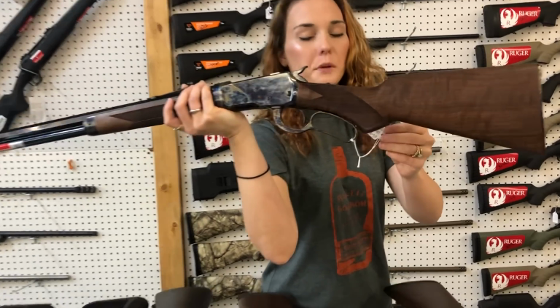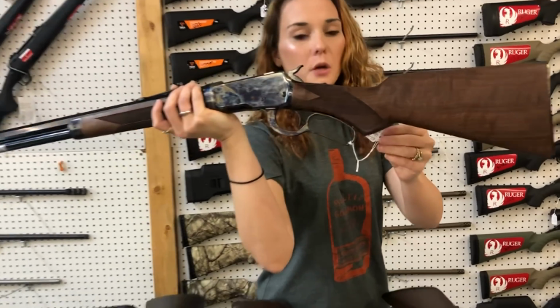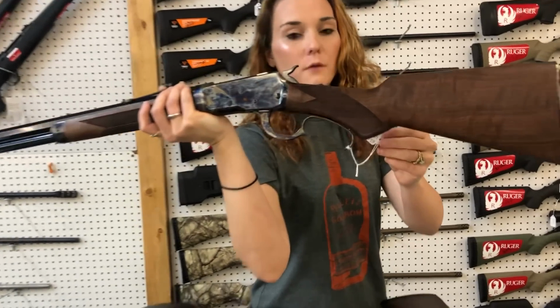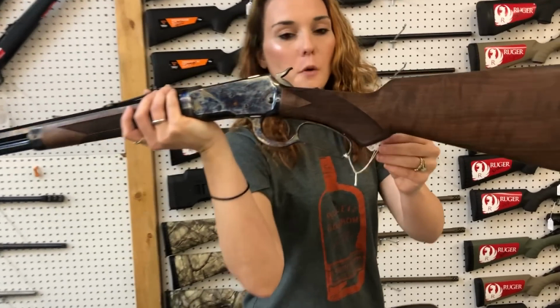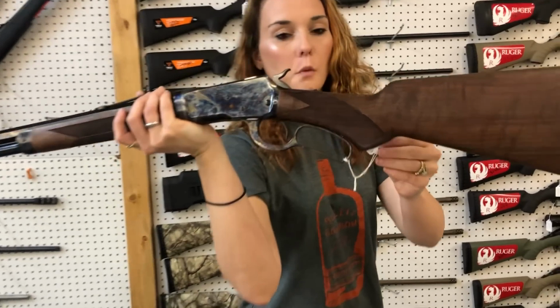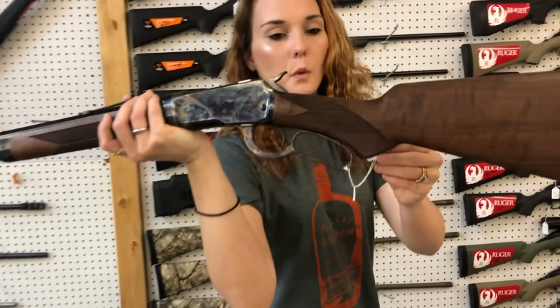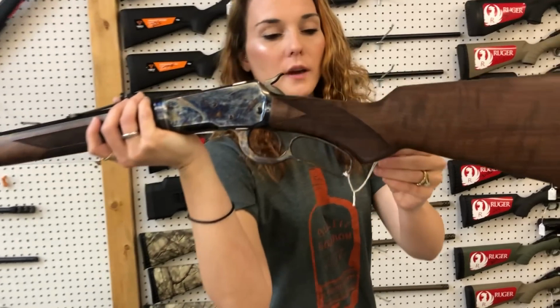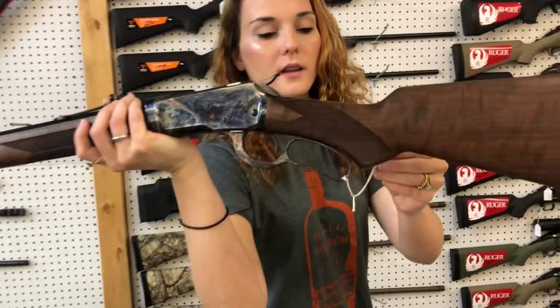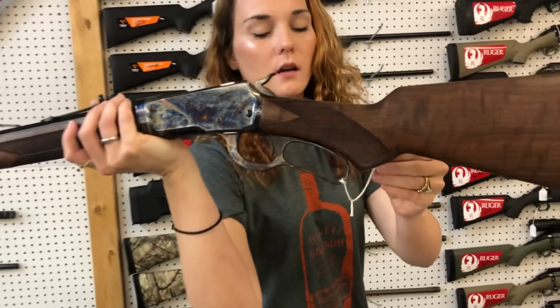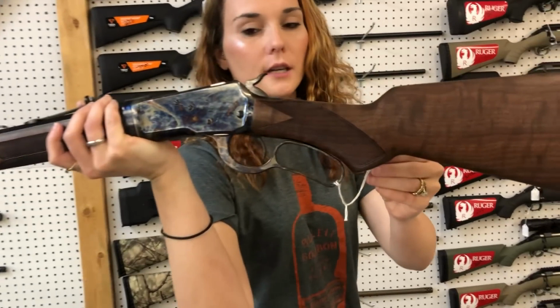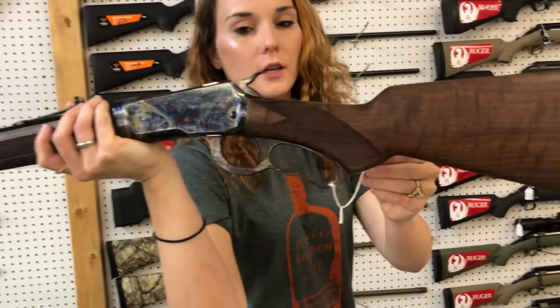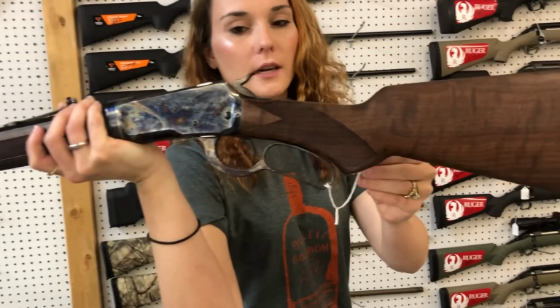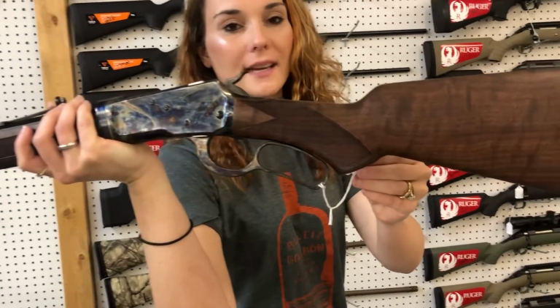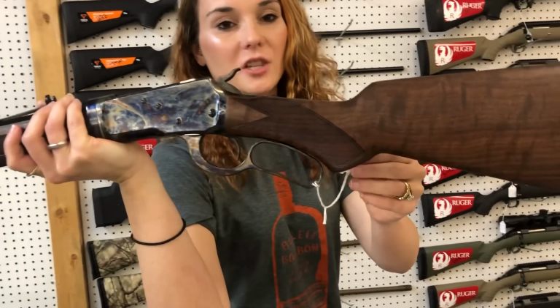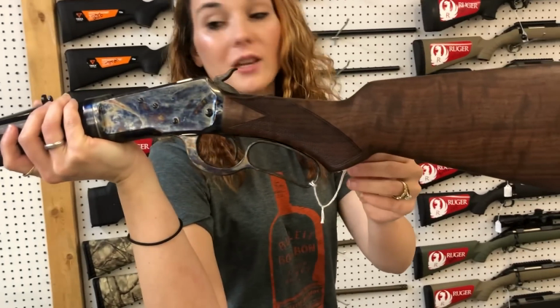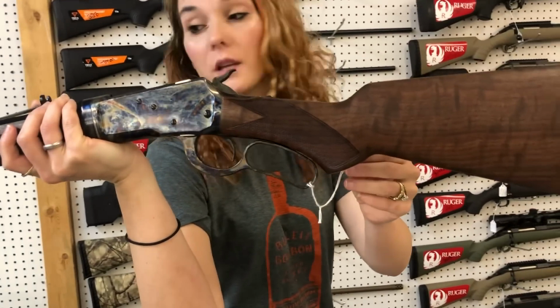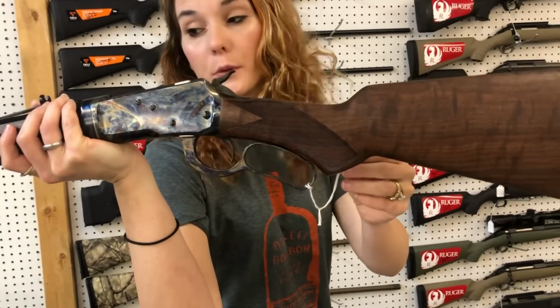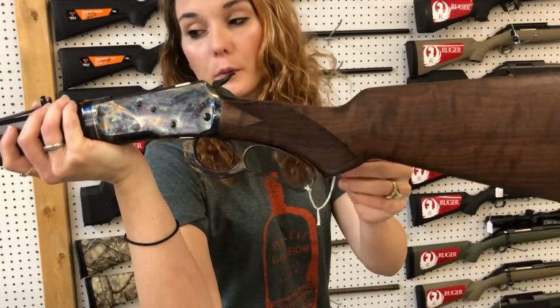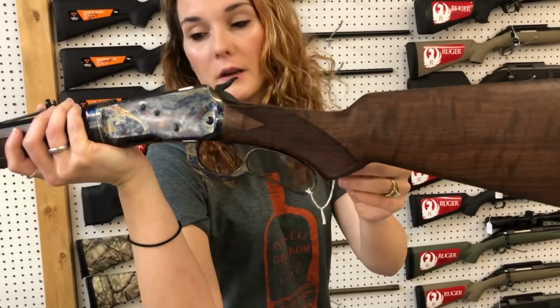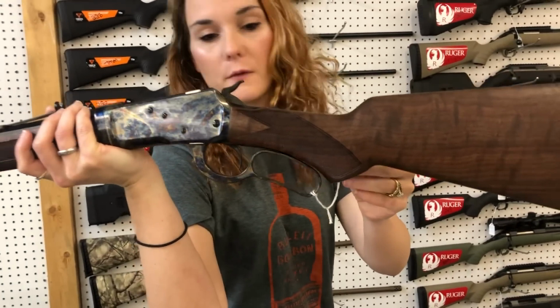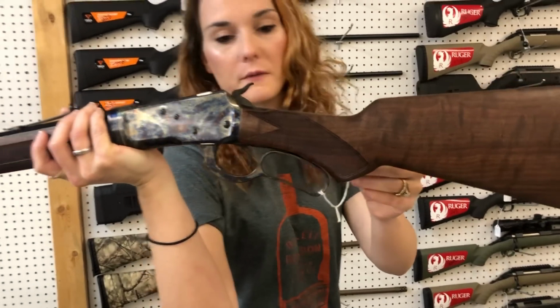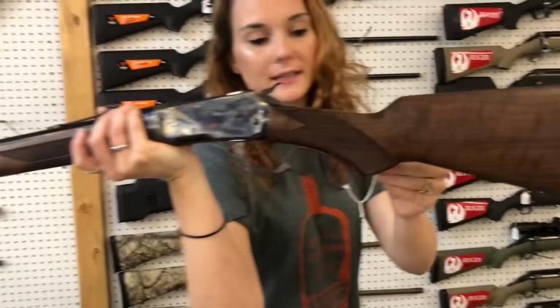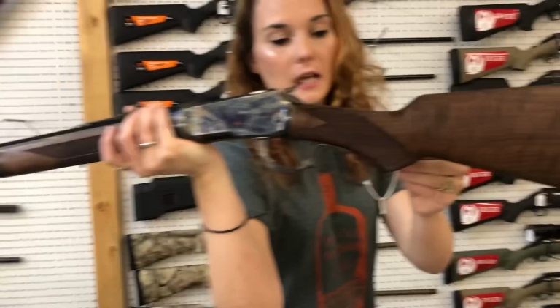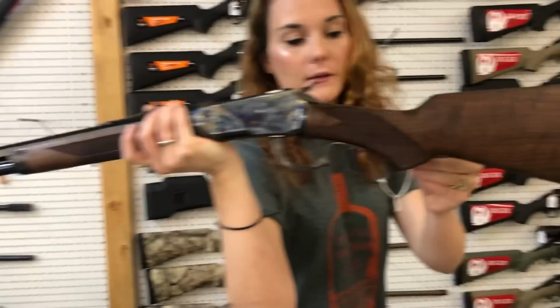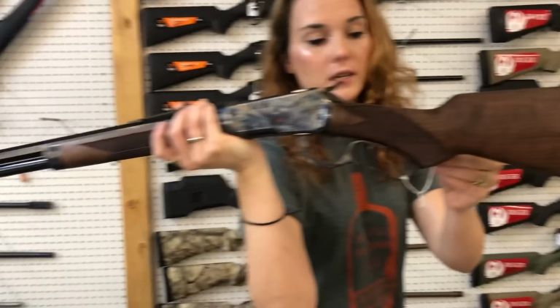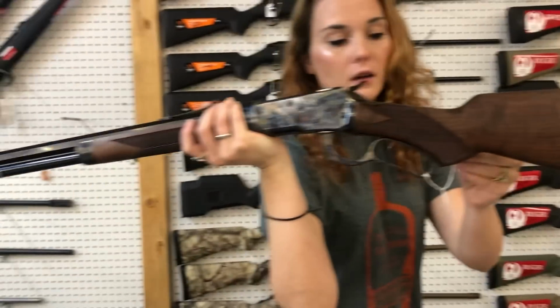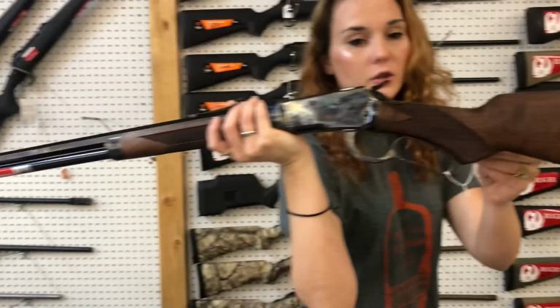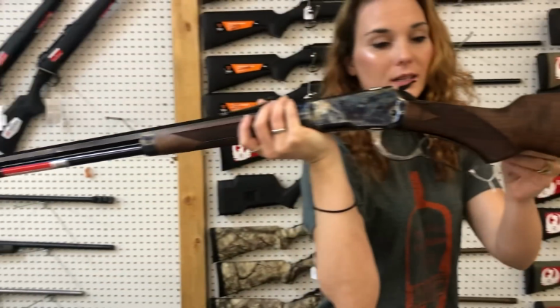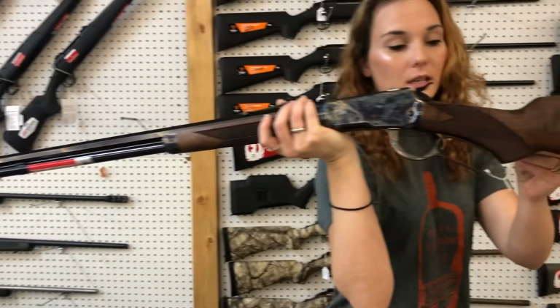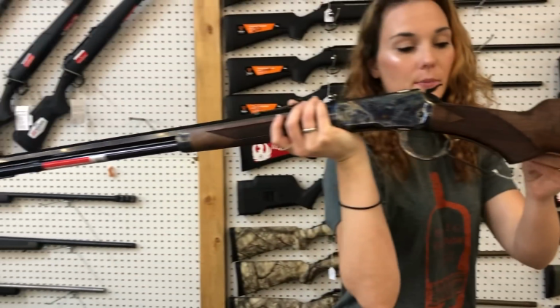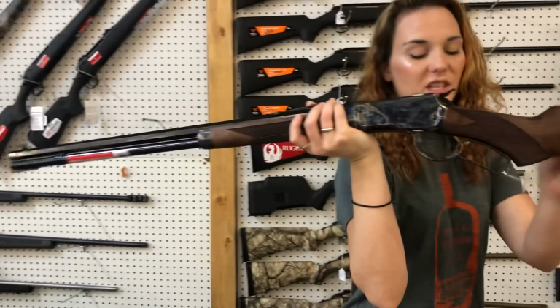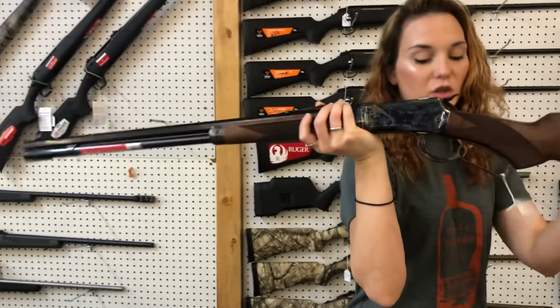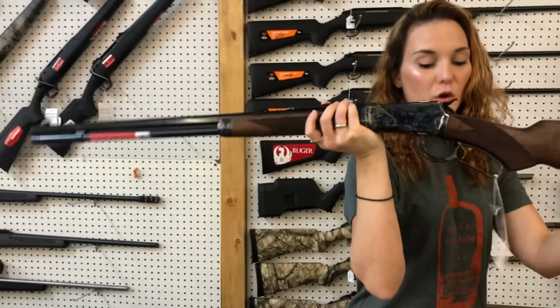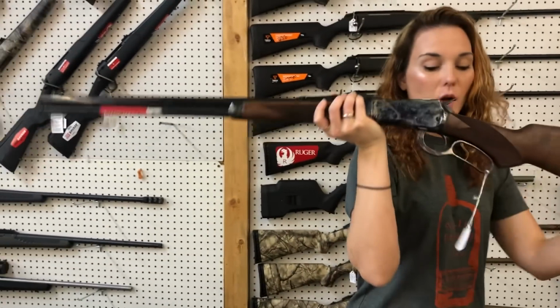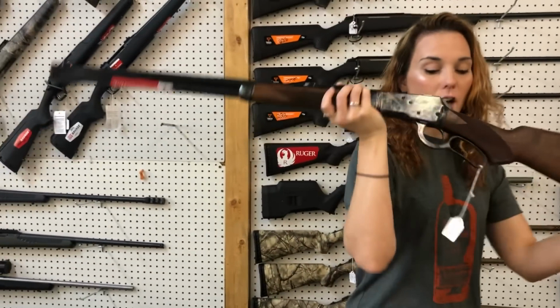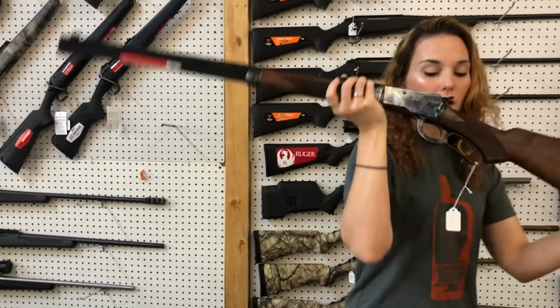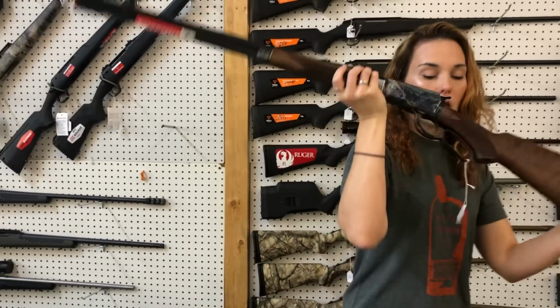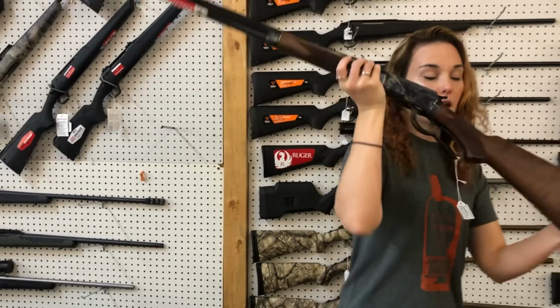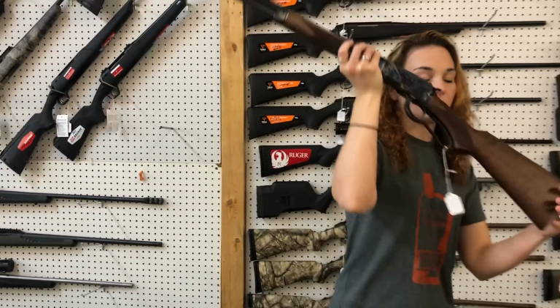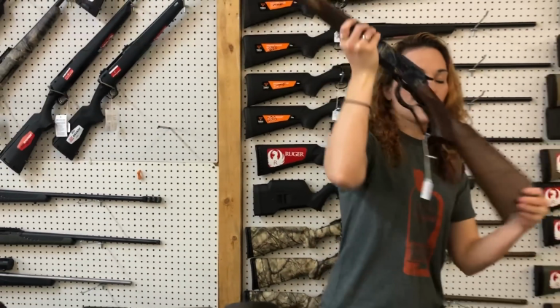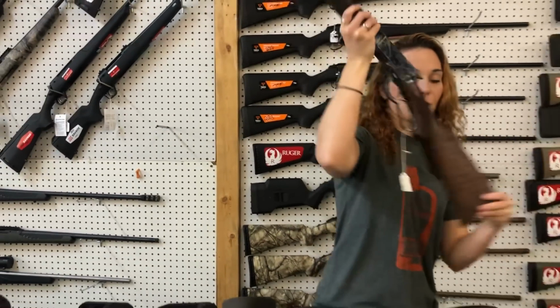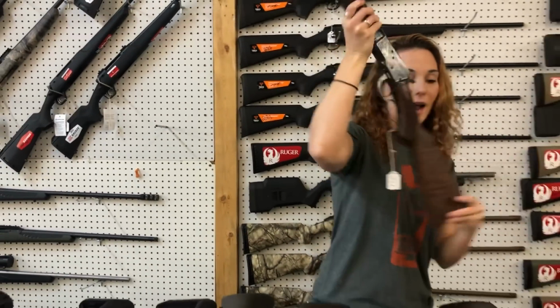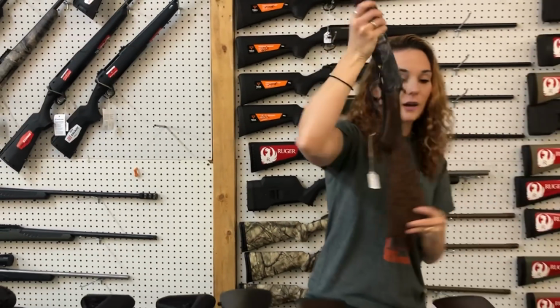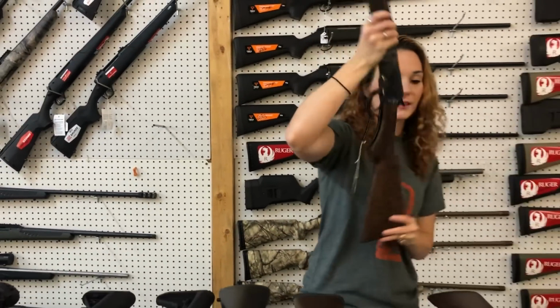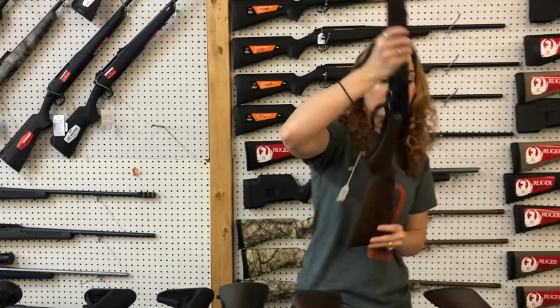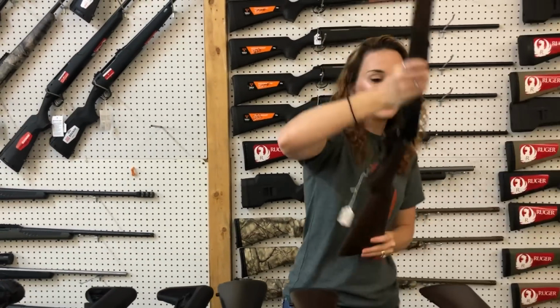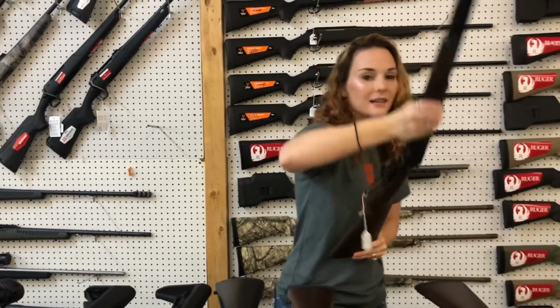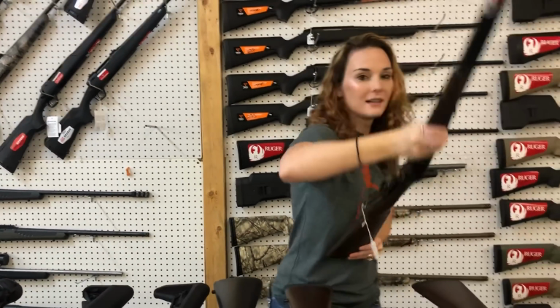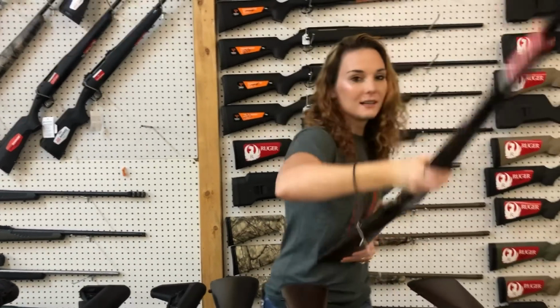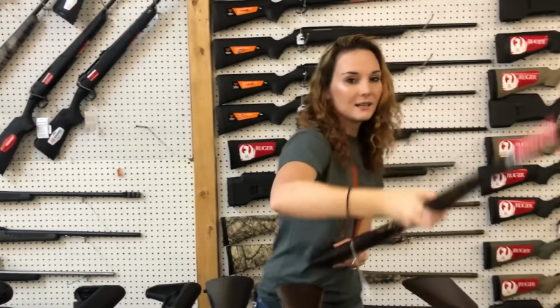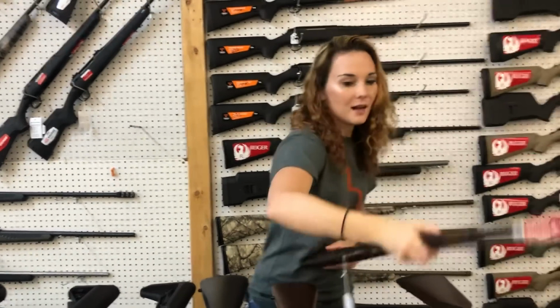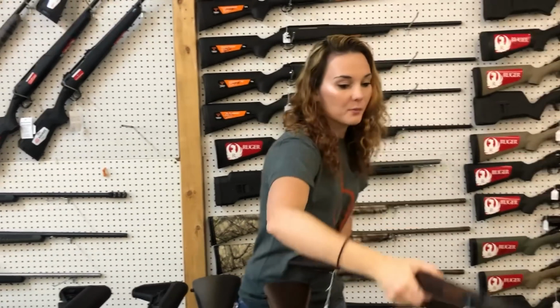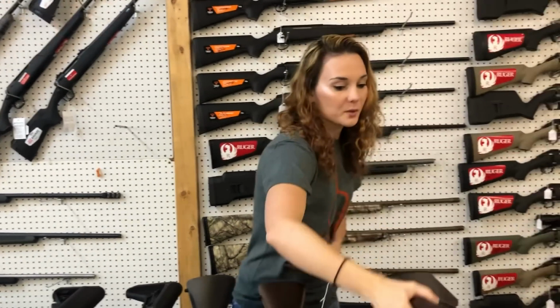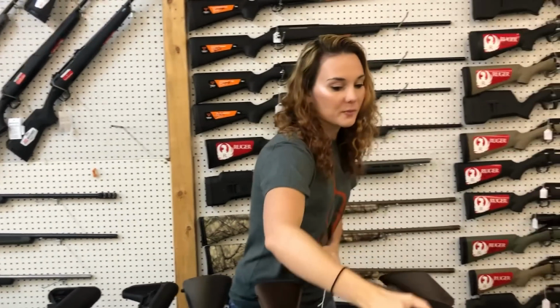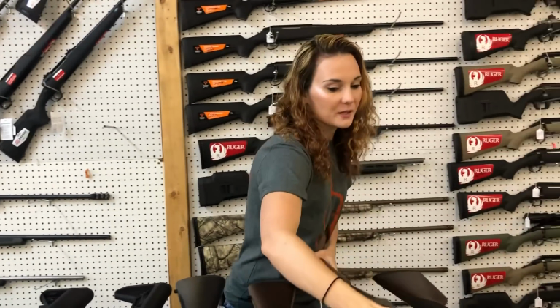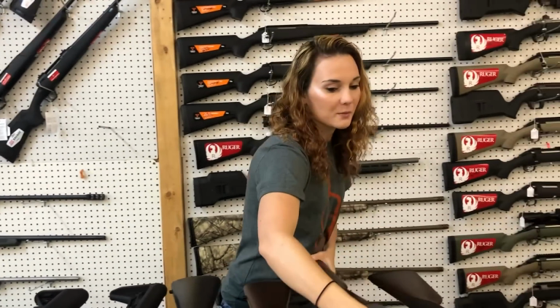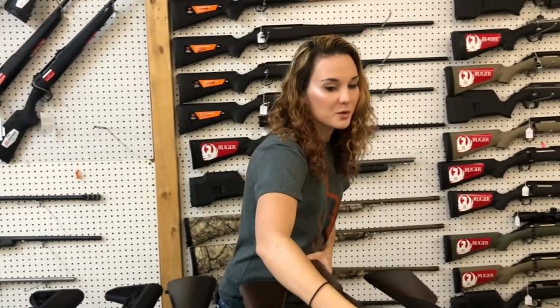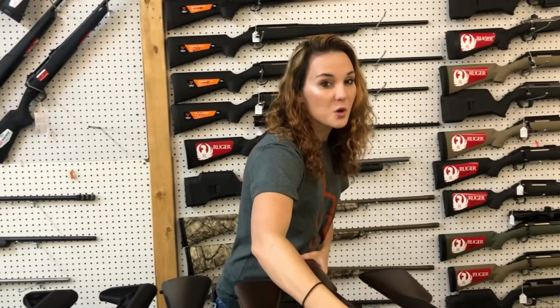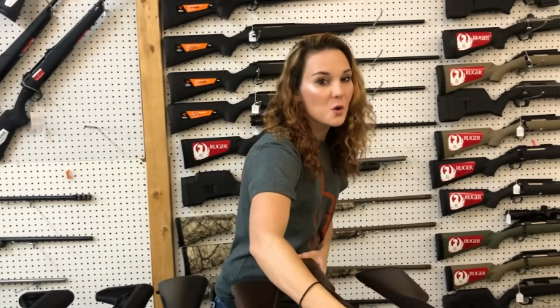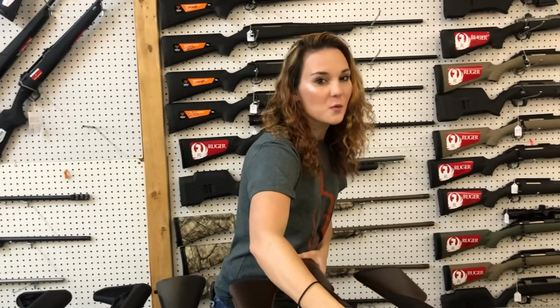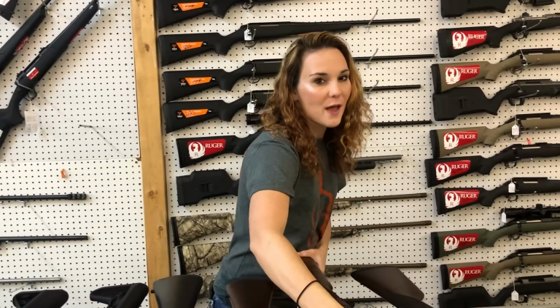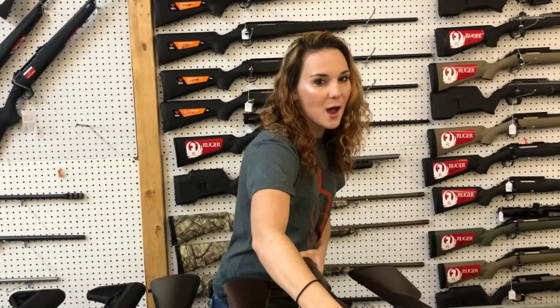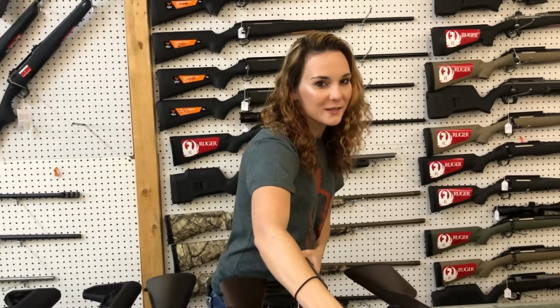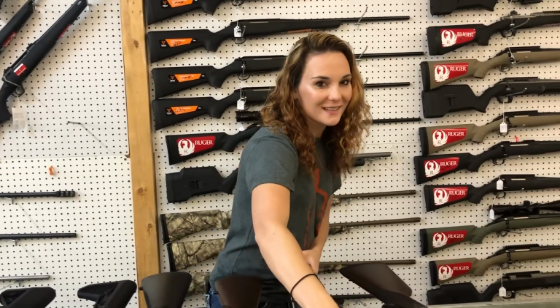Beautiful wood on her. She's a 357, y'all. She's gonna be $2,000.